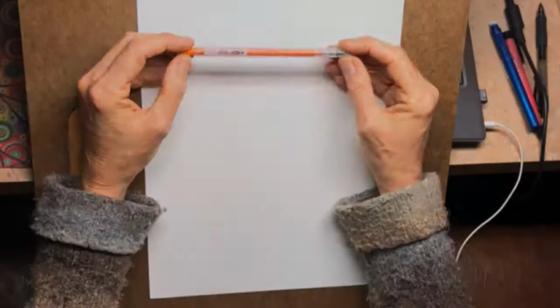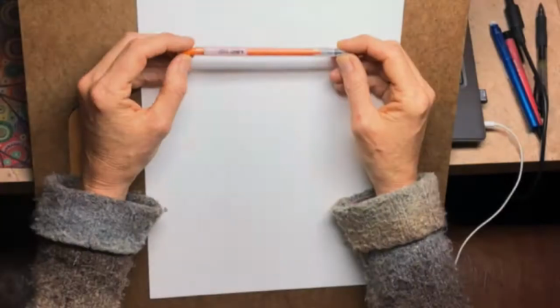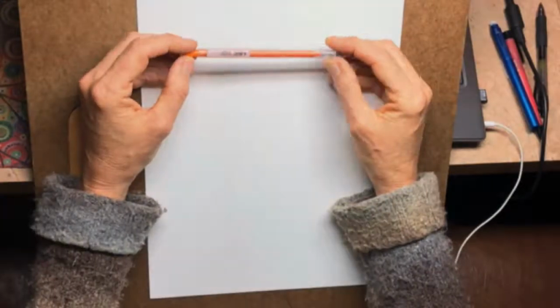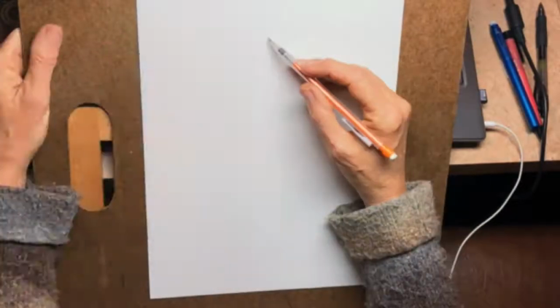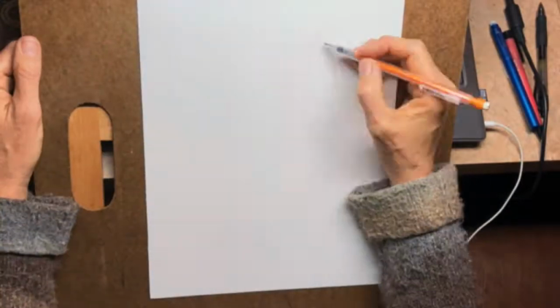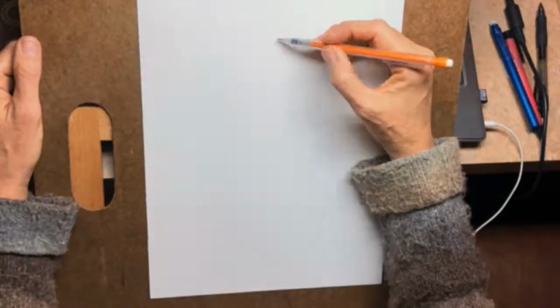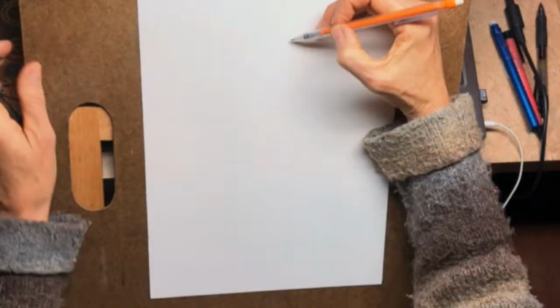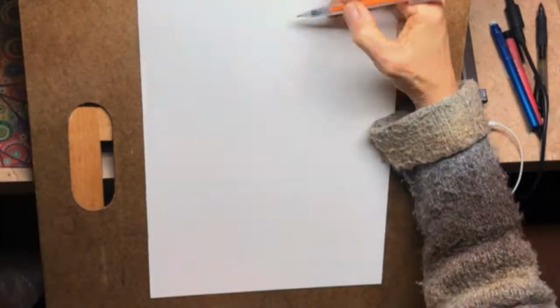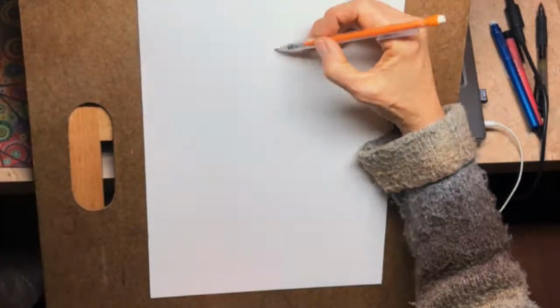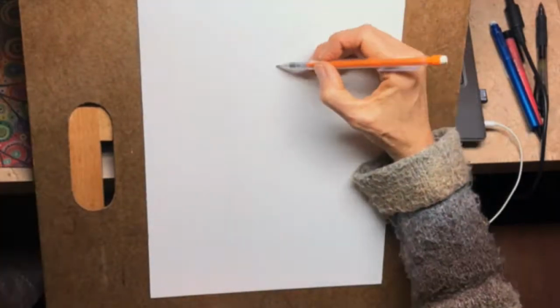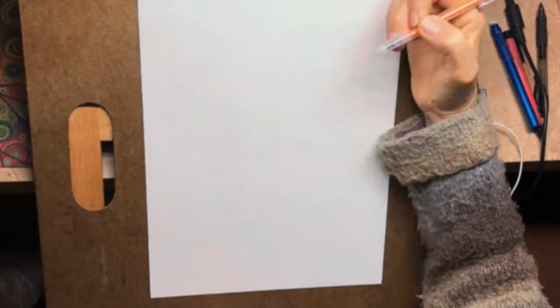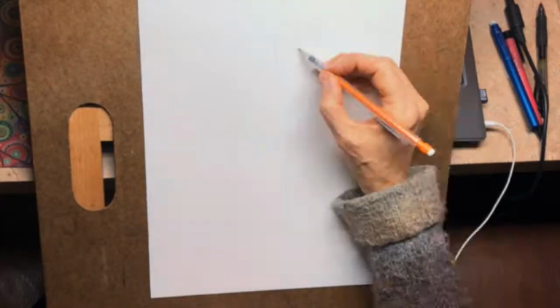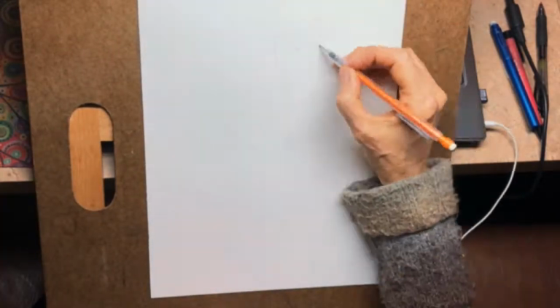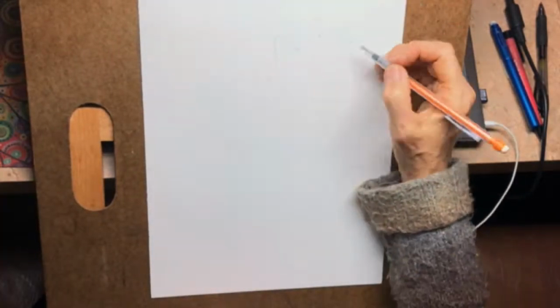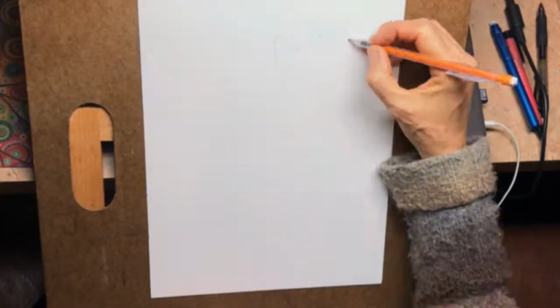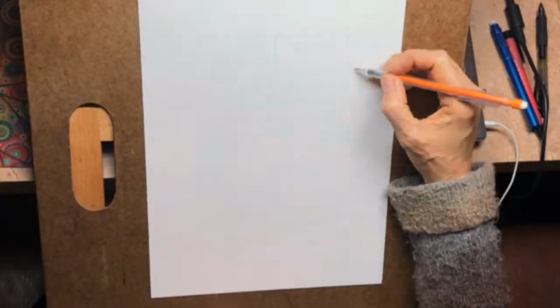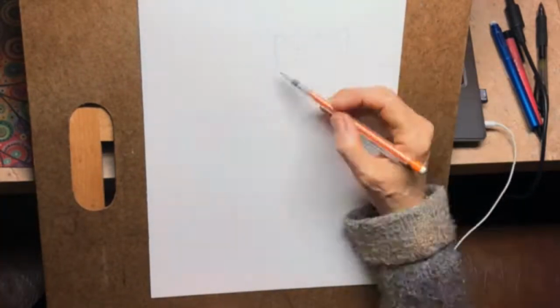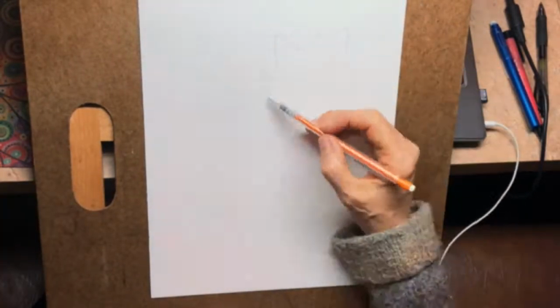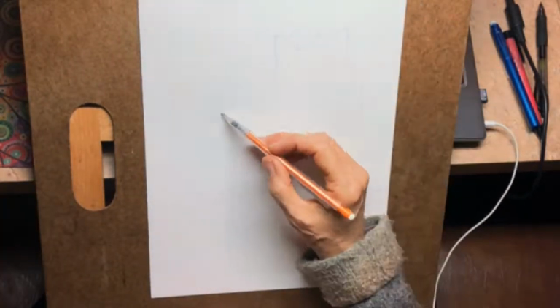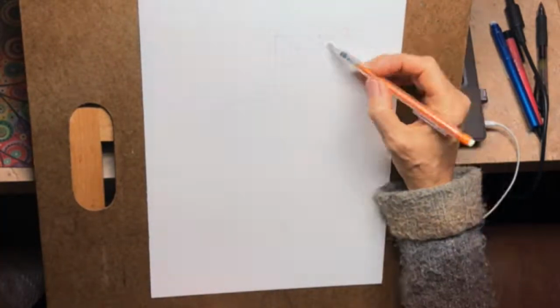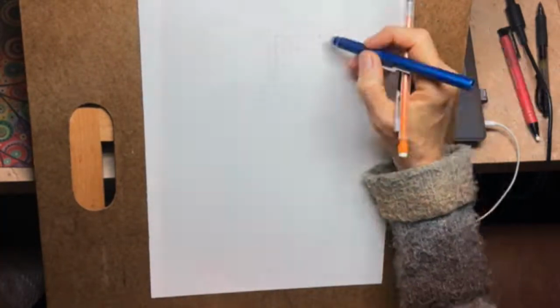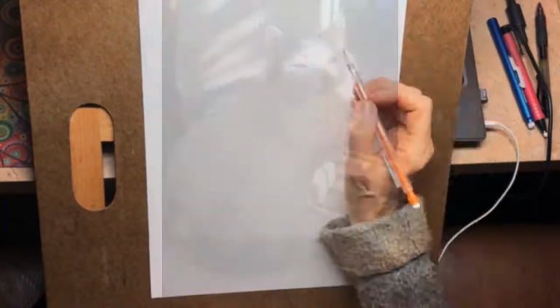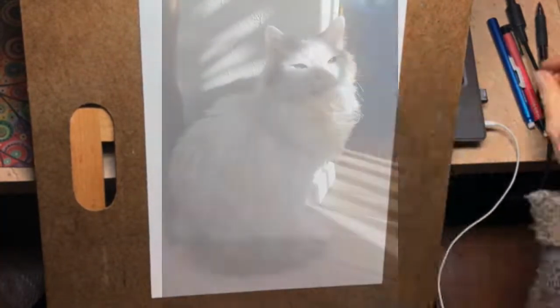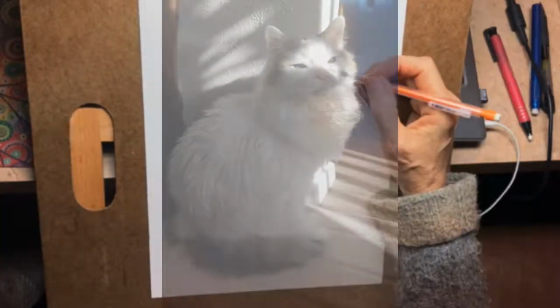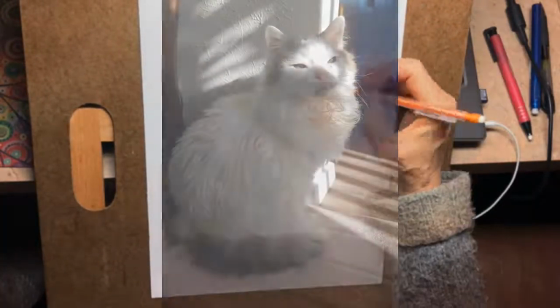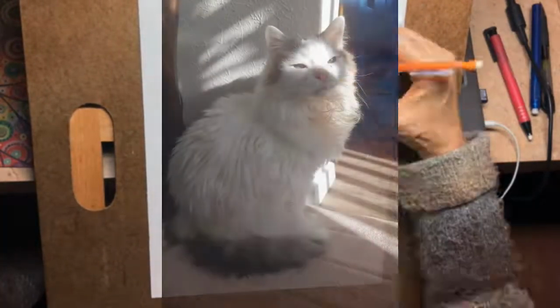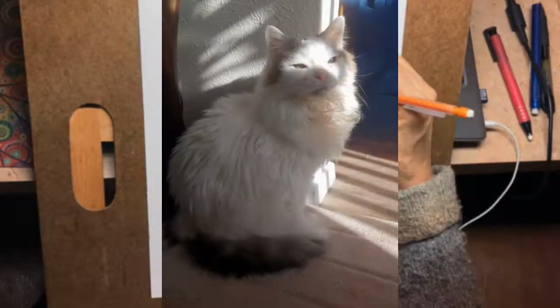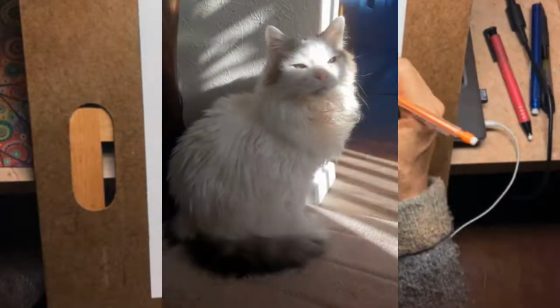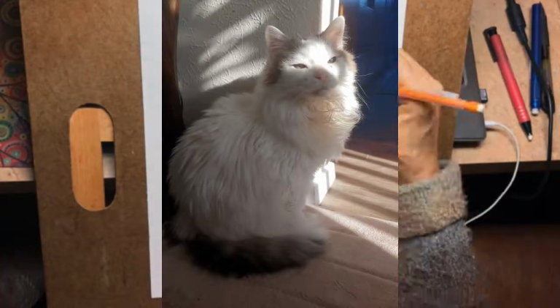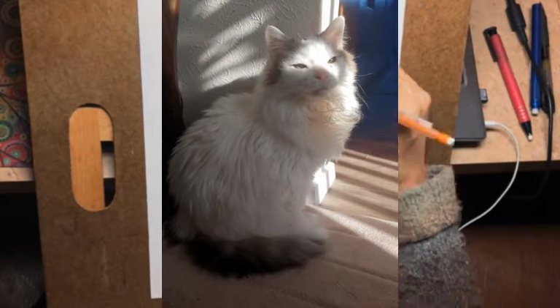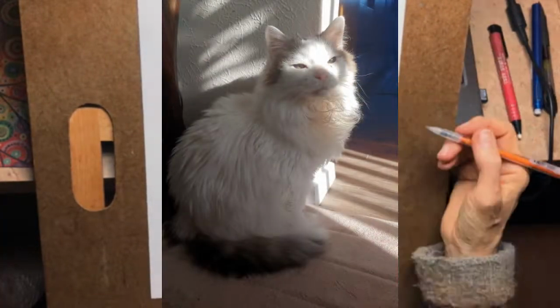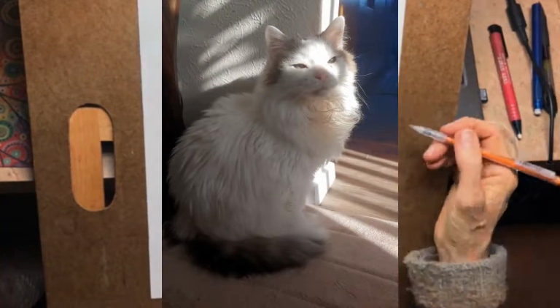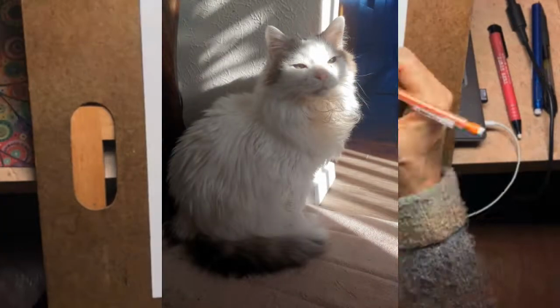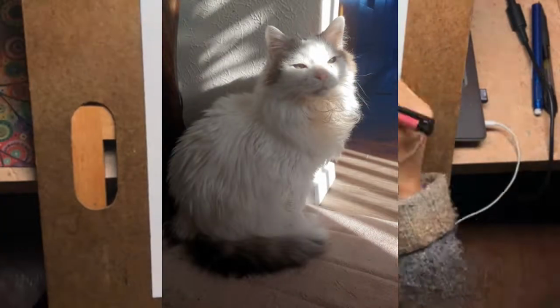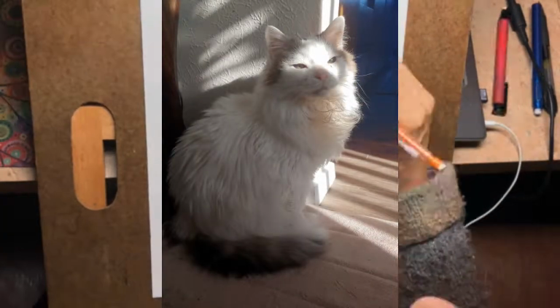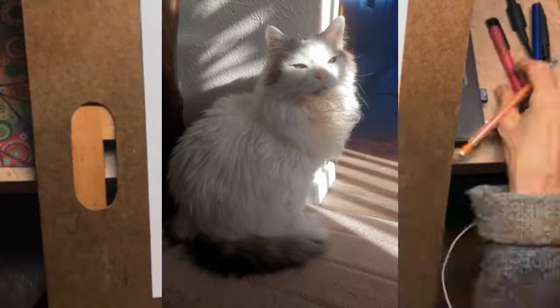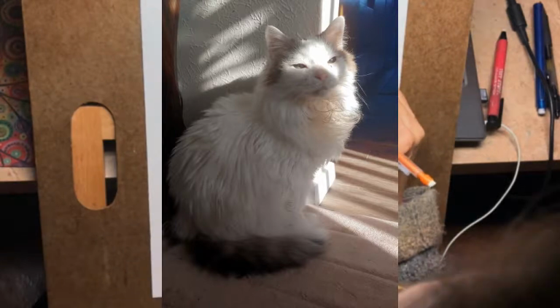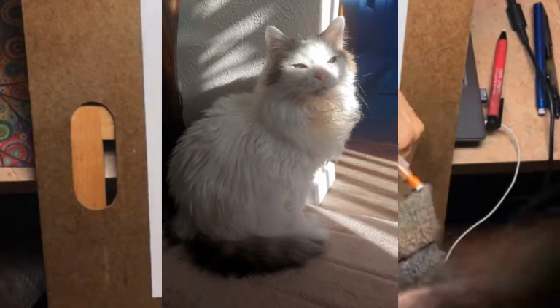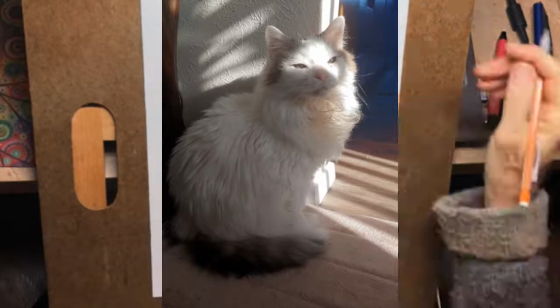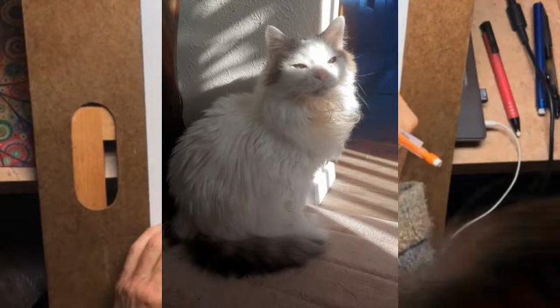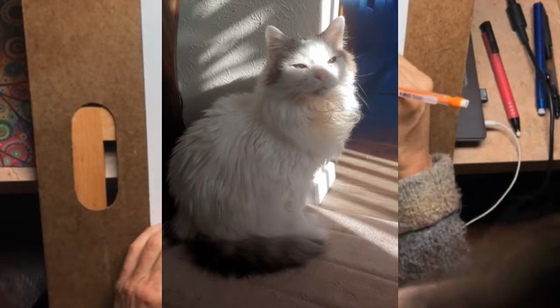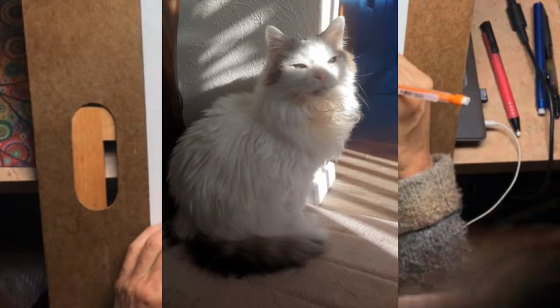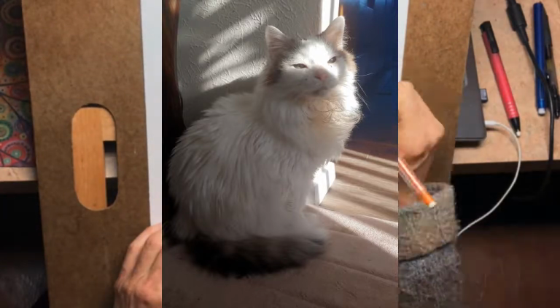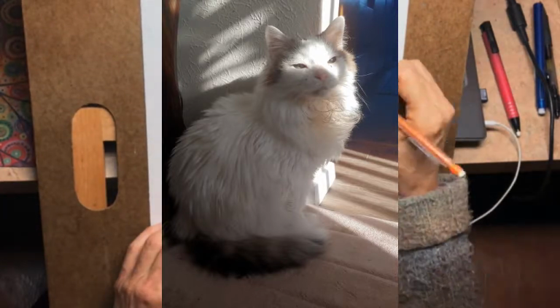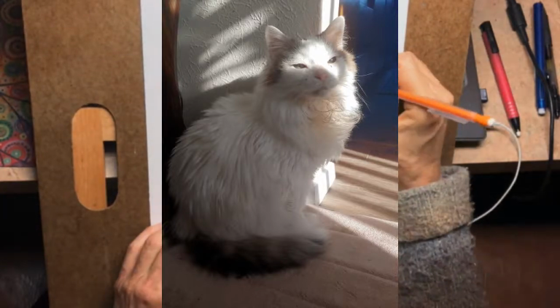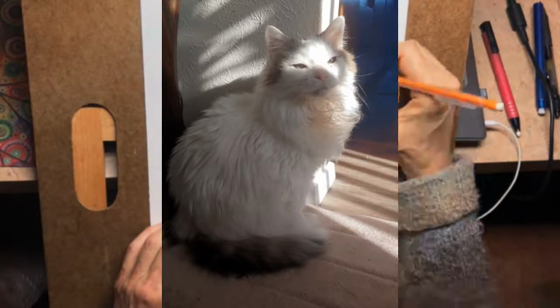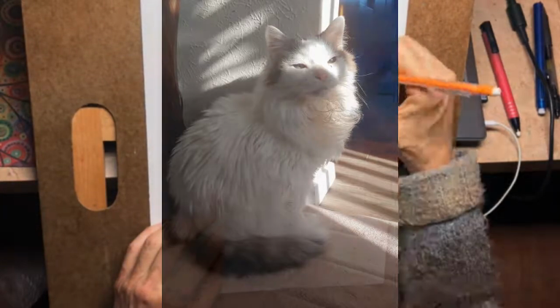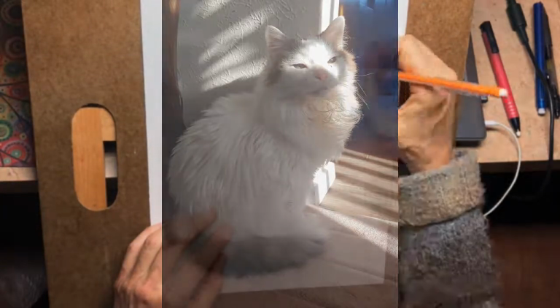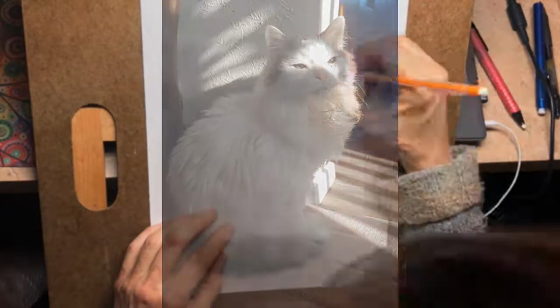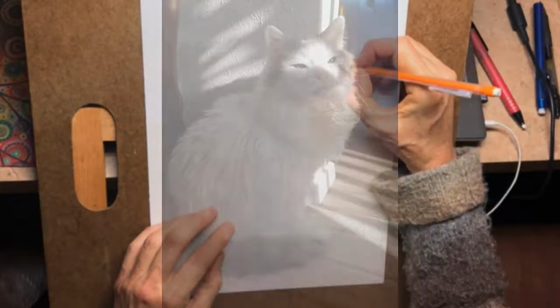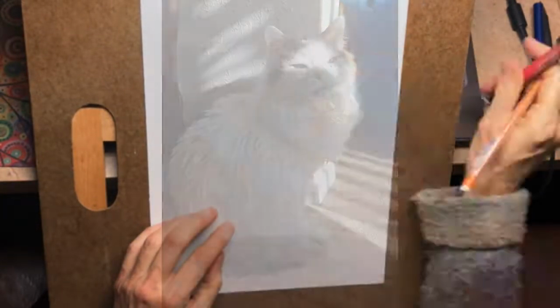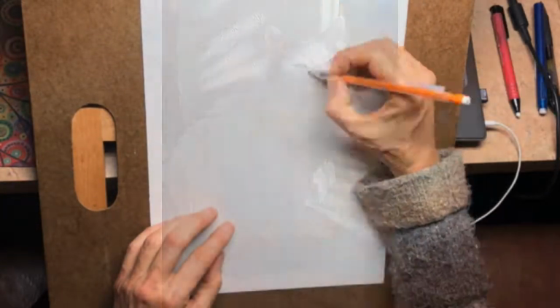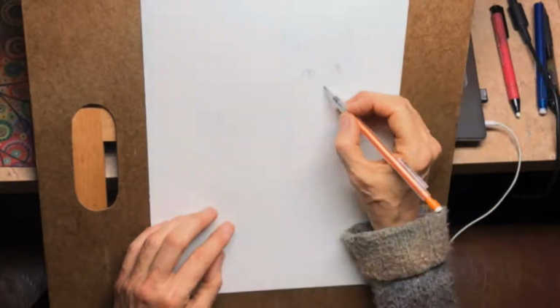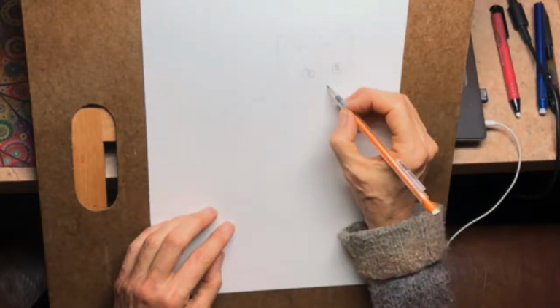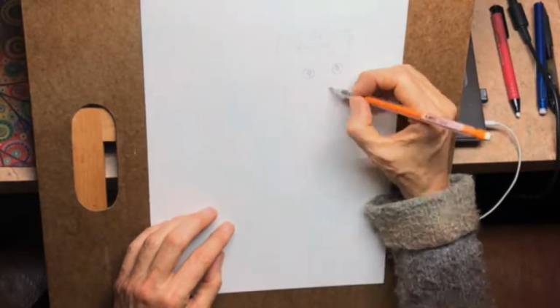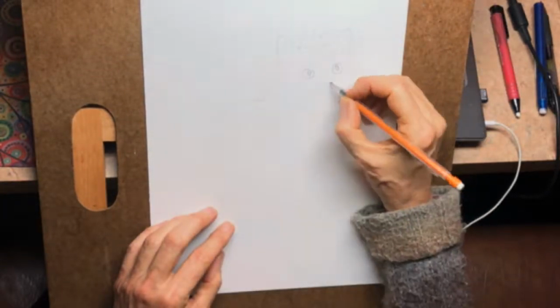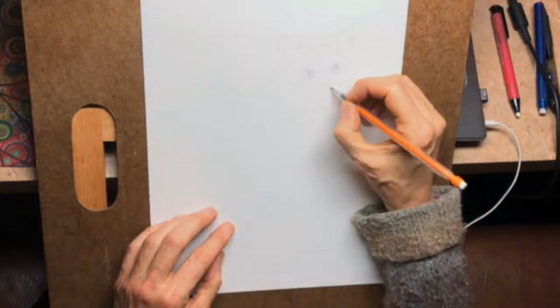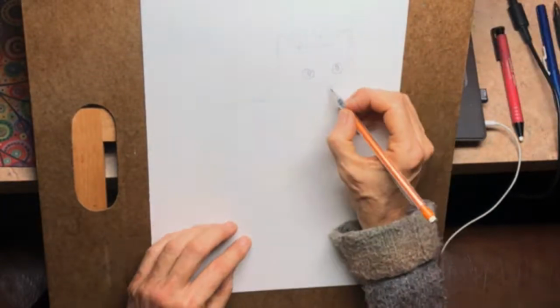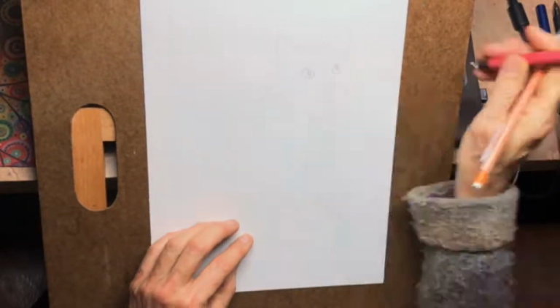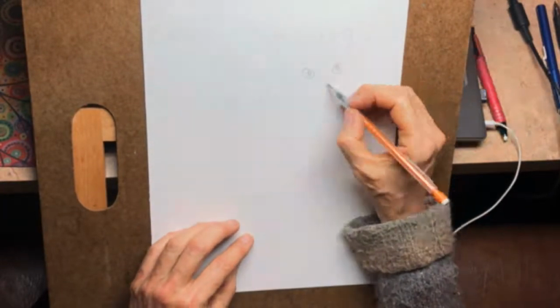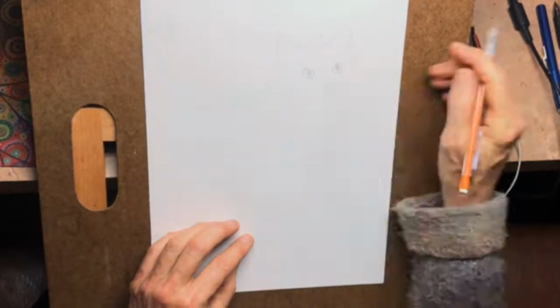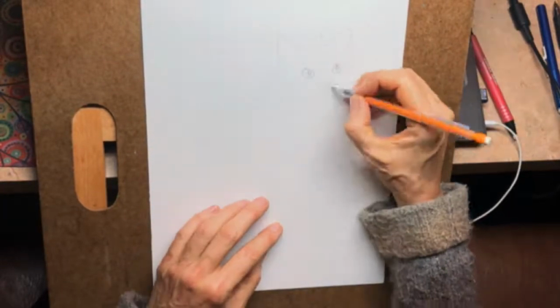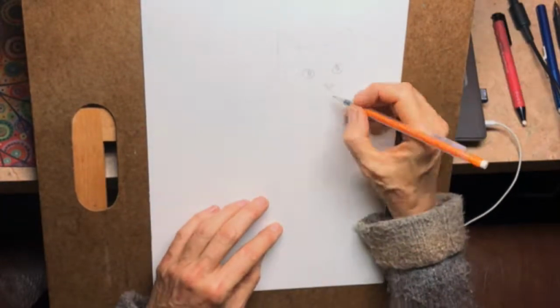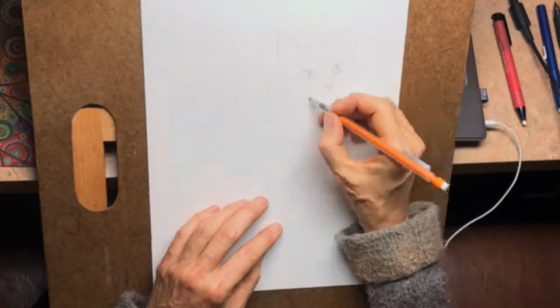Today I'm drawing Tippy, a beautiful senior who had a rough start in life but became the ideal first-time cat for her rescuer, Lena.